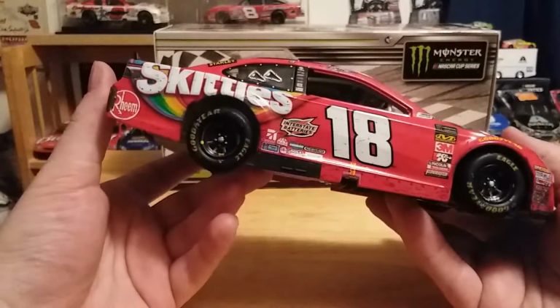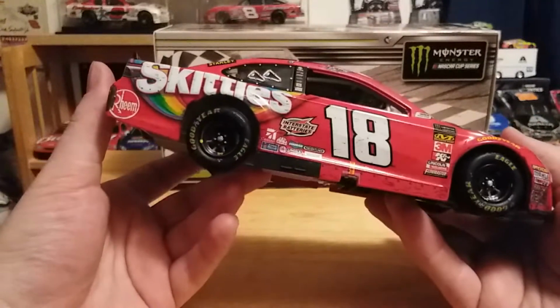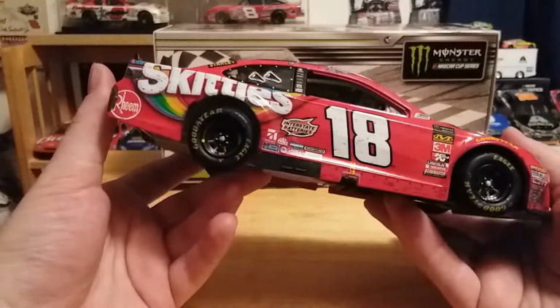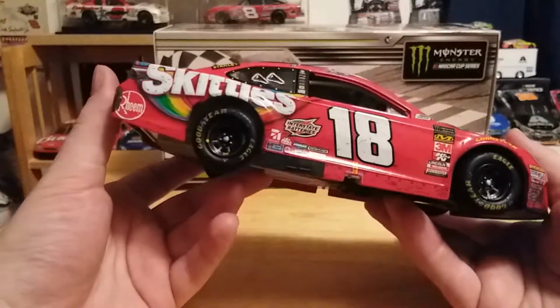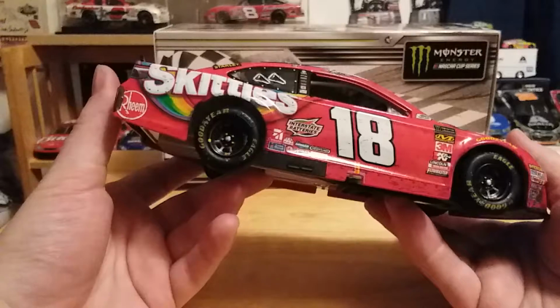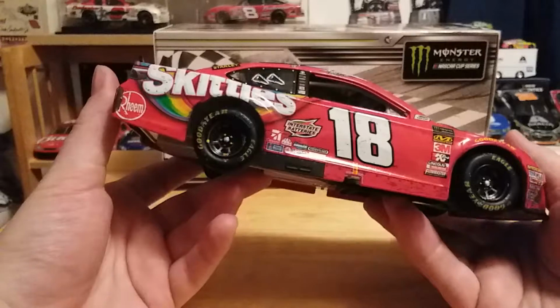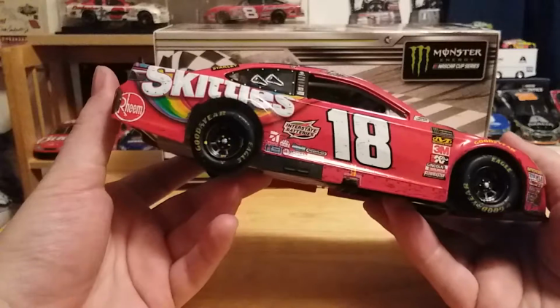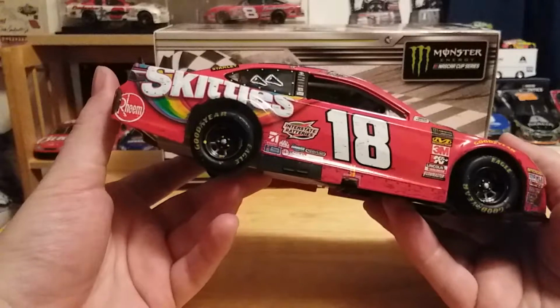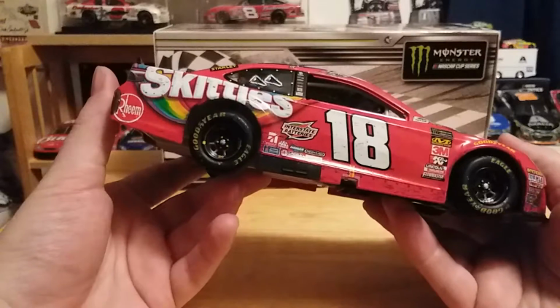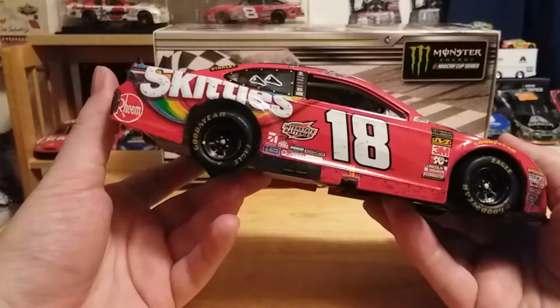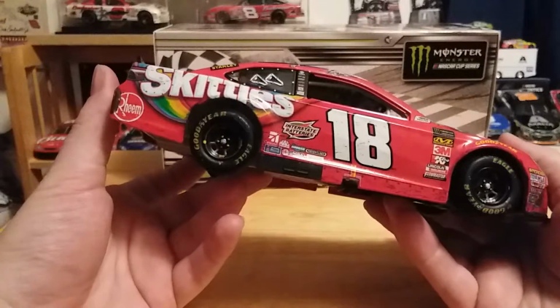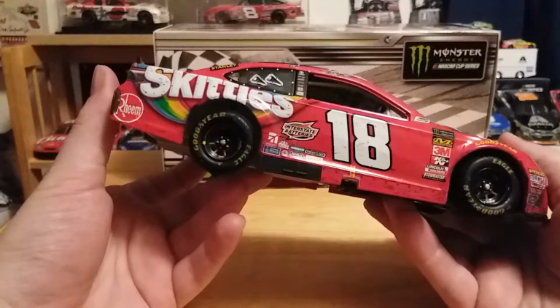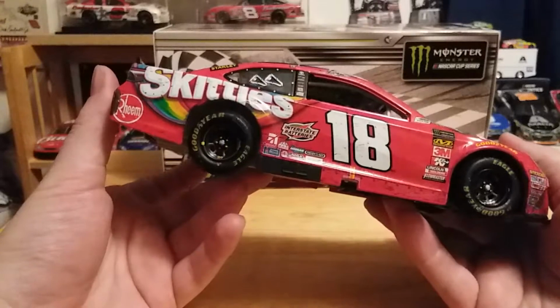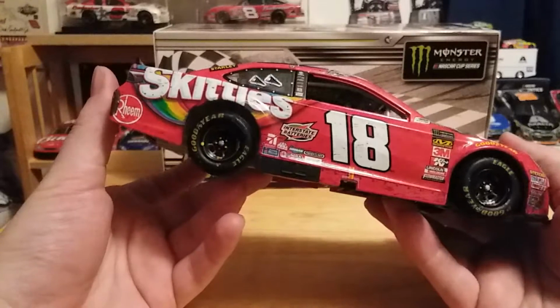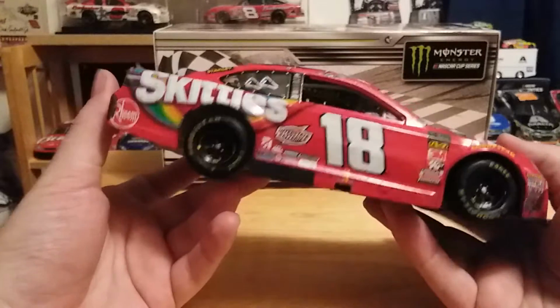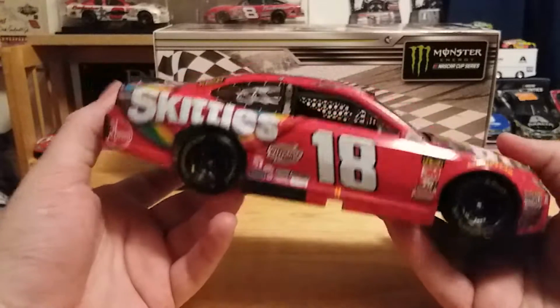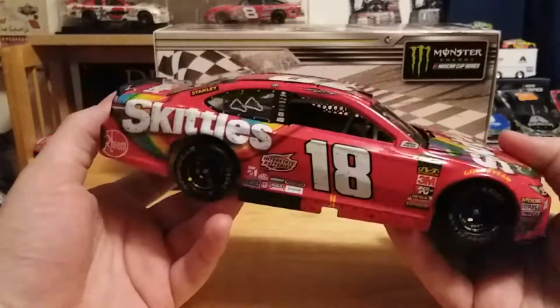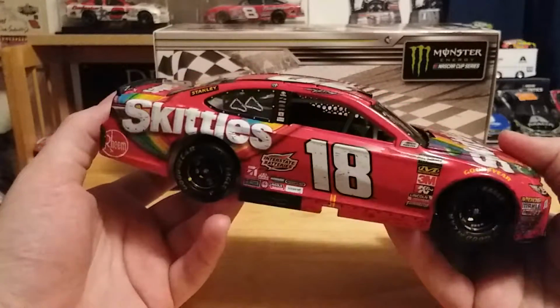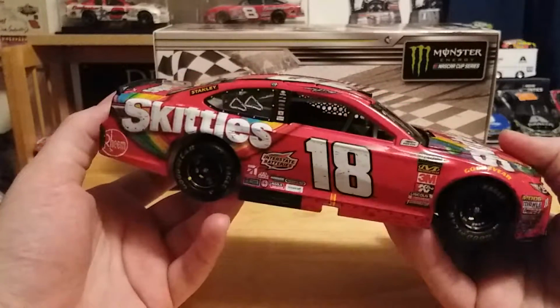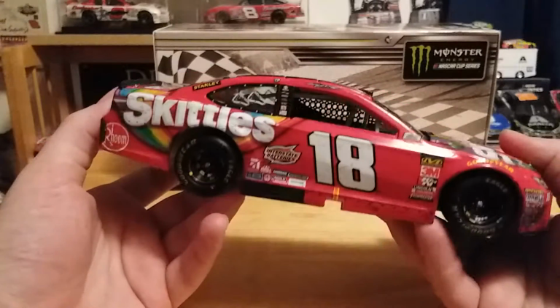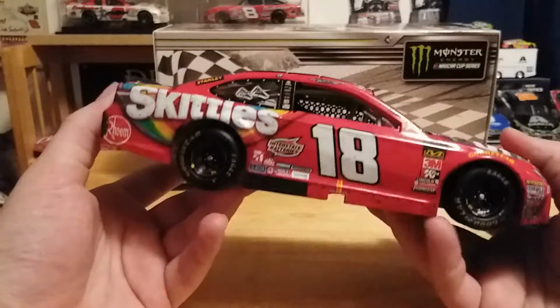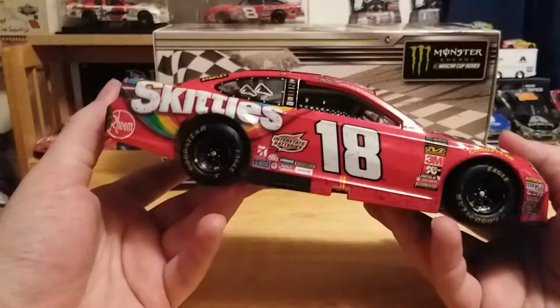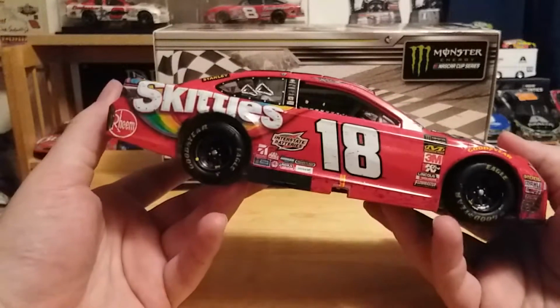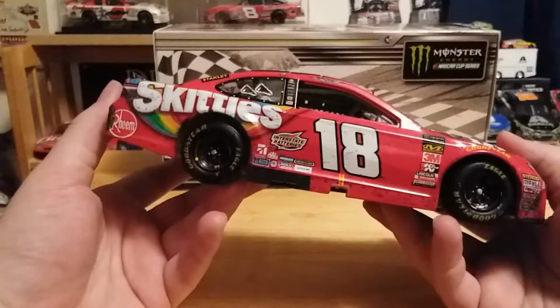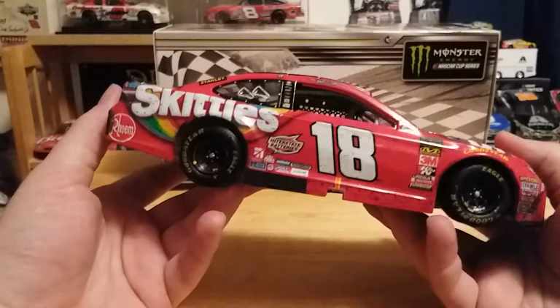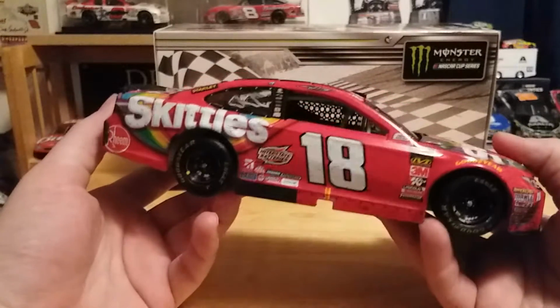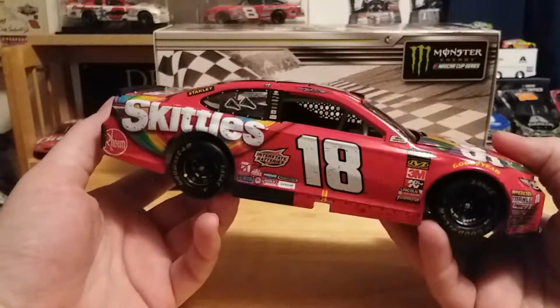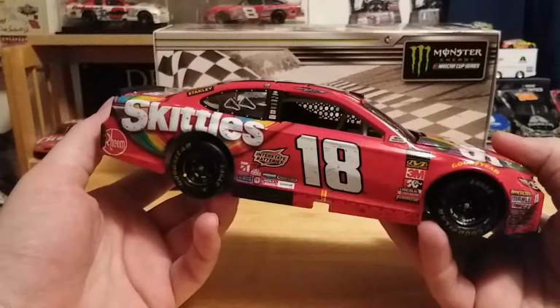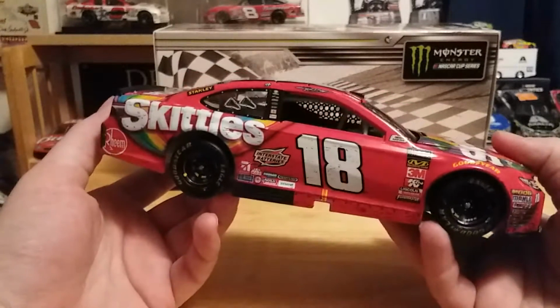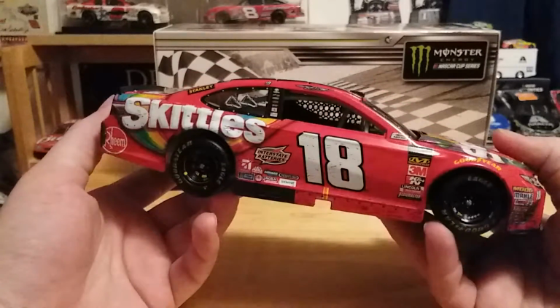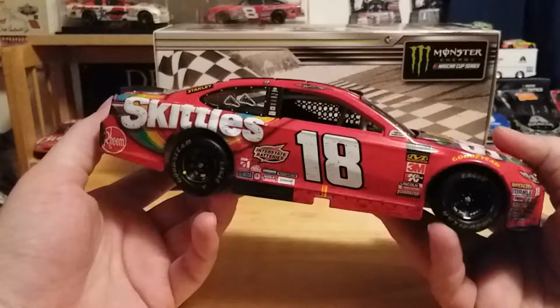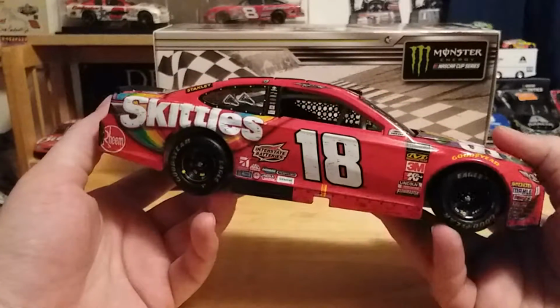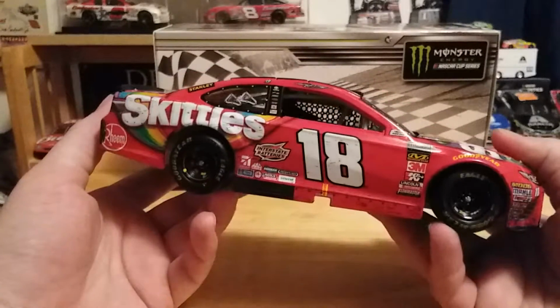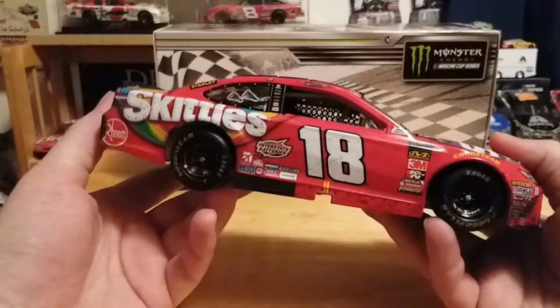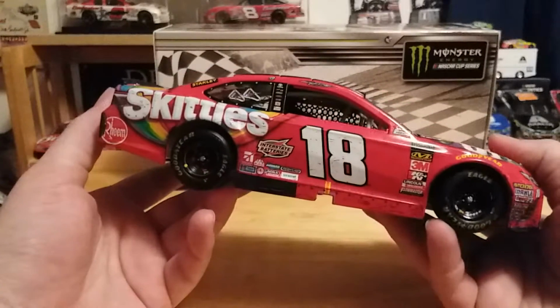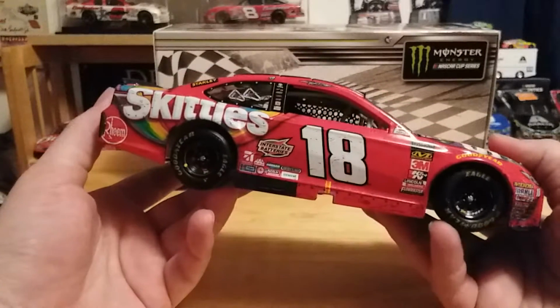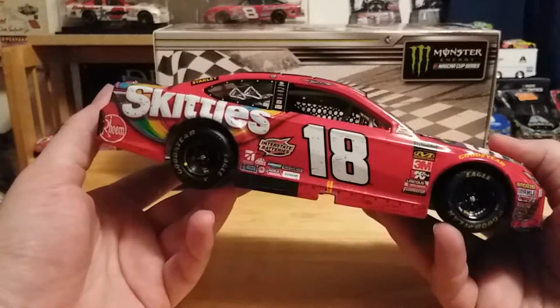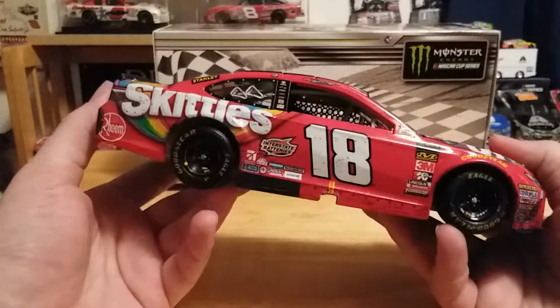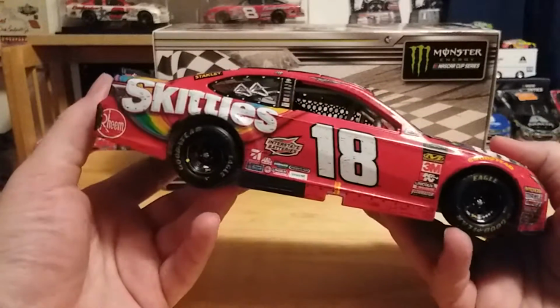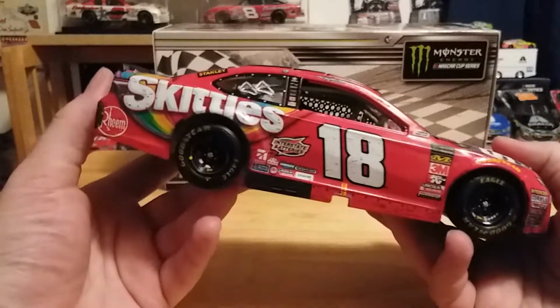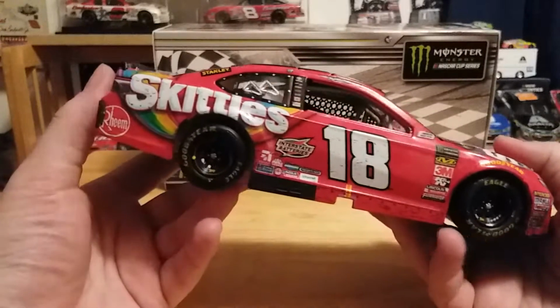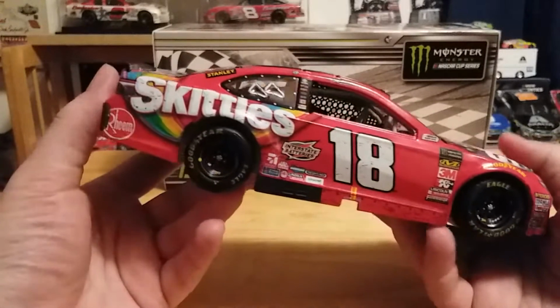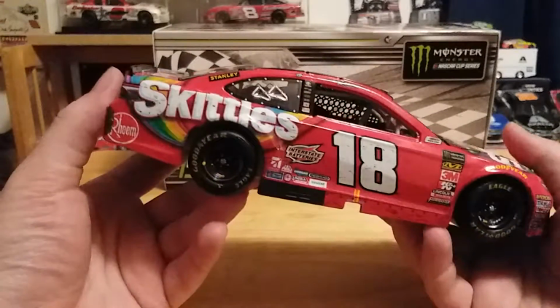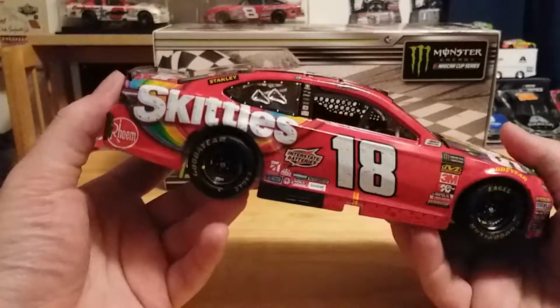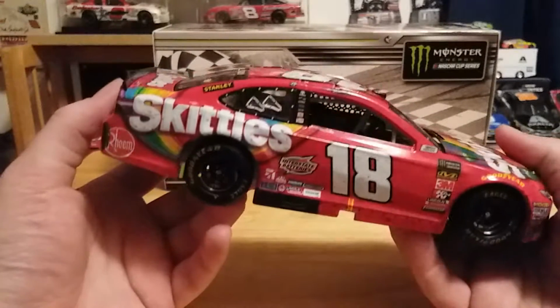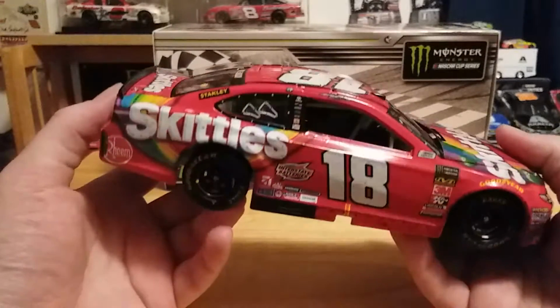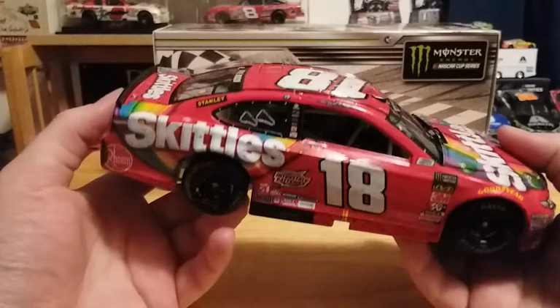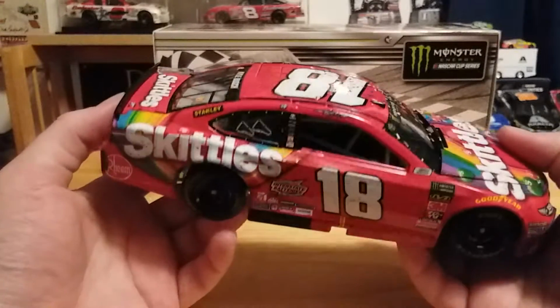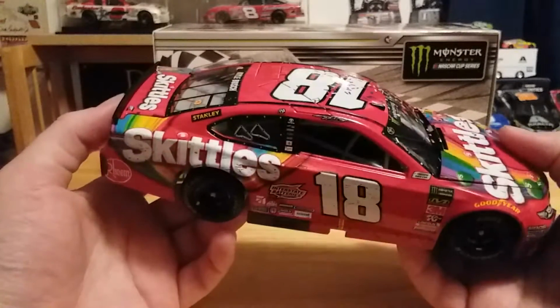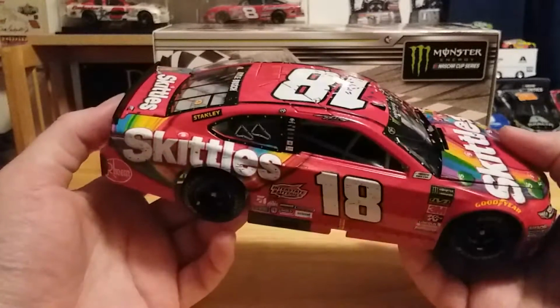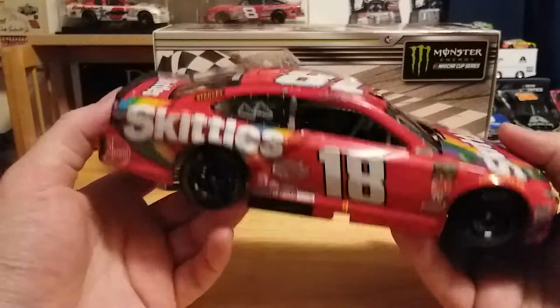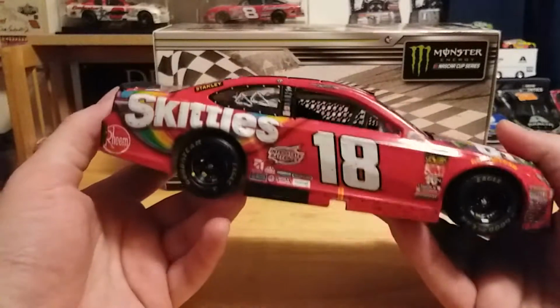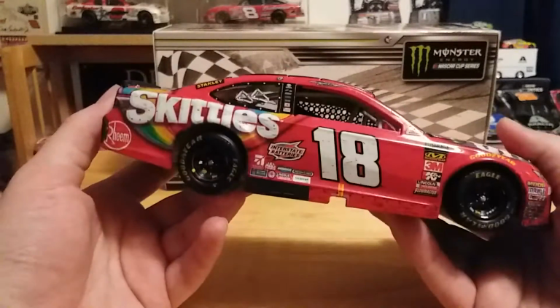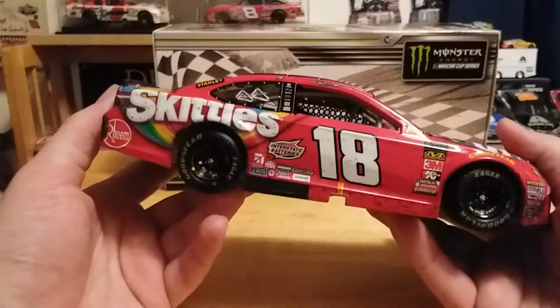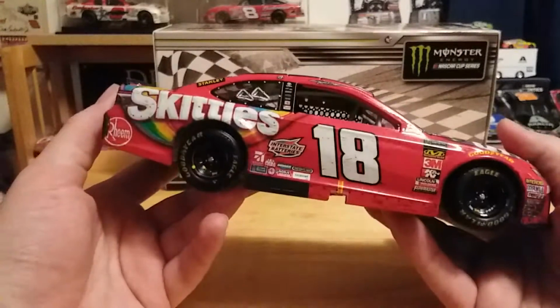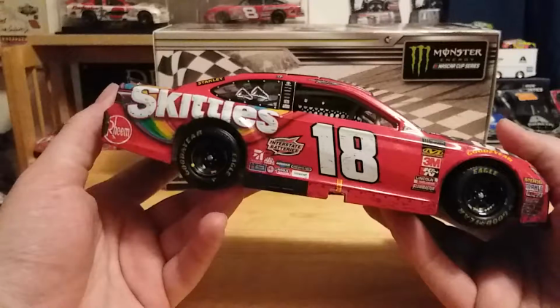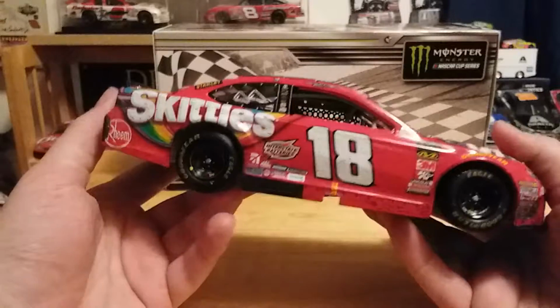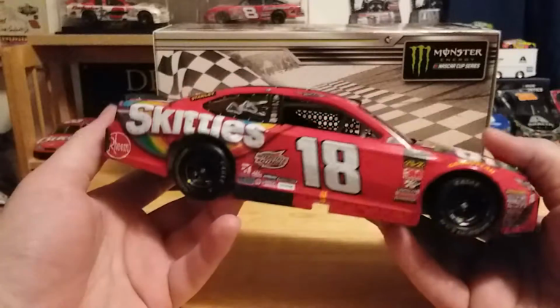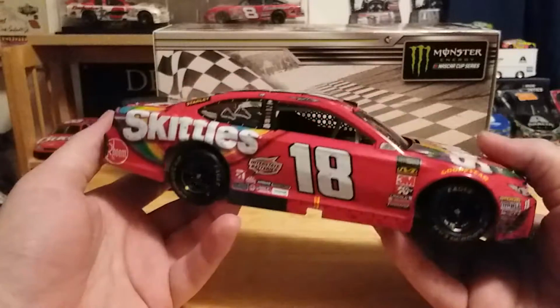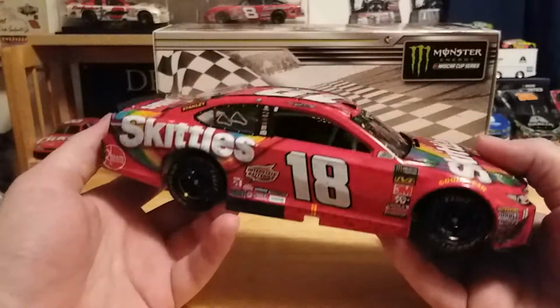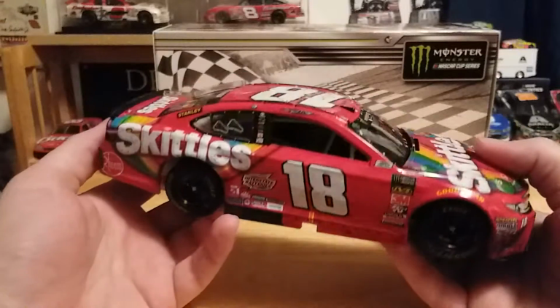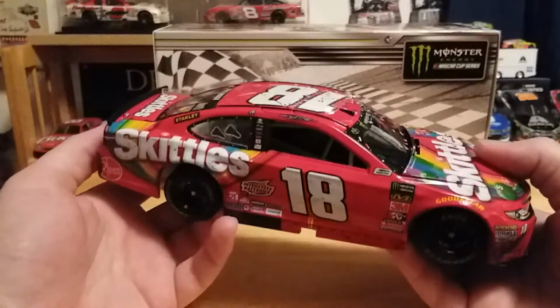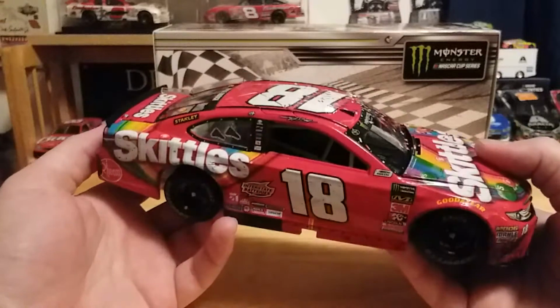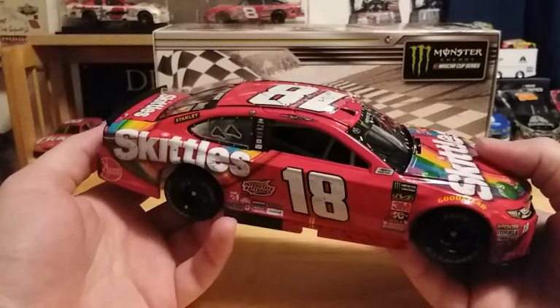As mad as I was at the time, and however badly I cursed Kyle Busch during his burnout — I was so mad I didn't even take a picture or video of it — I was heated because I wanted a Kyle Larson McDonald's race version, not this. But looking back on it, I've always really wanted one of the Skittles diecasts, so this kind of forced me to get one.